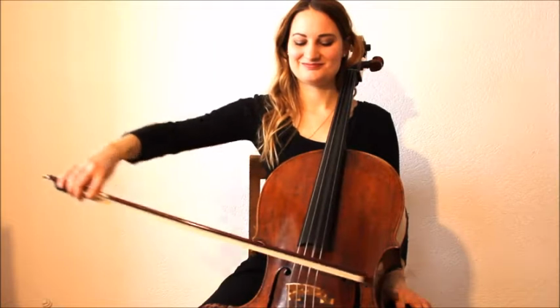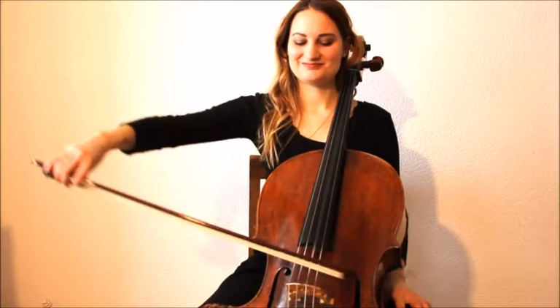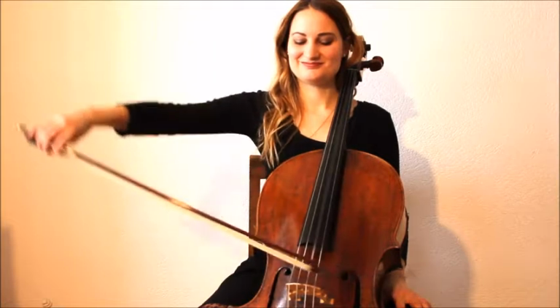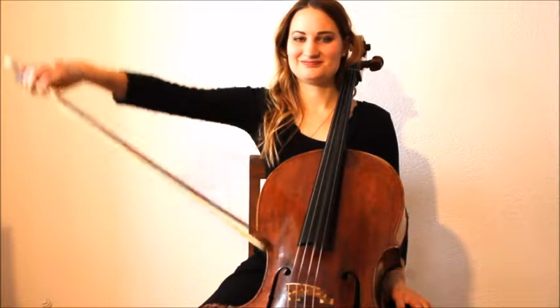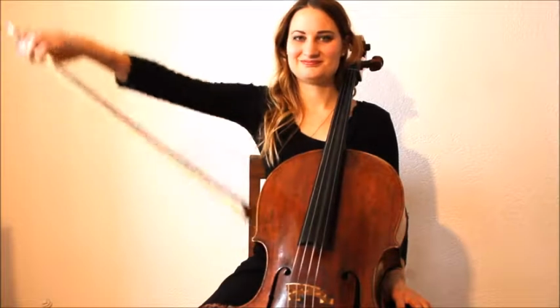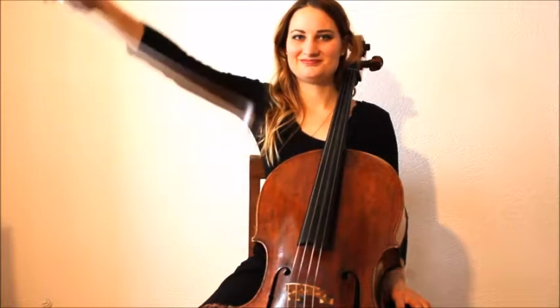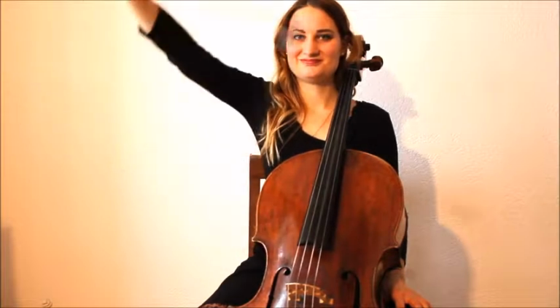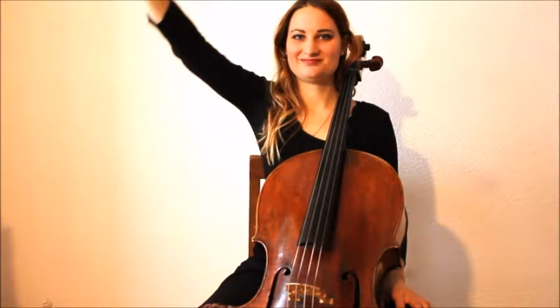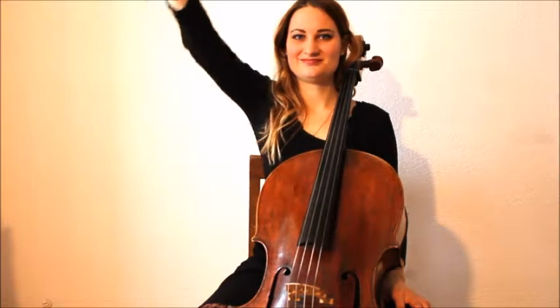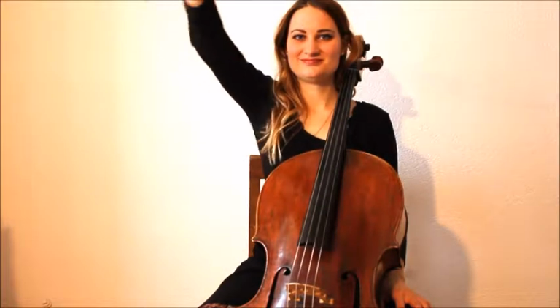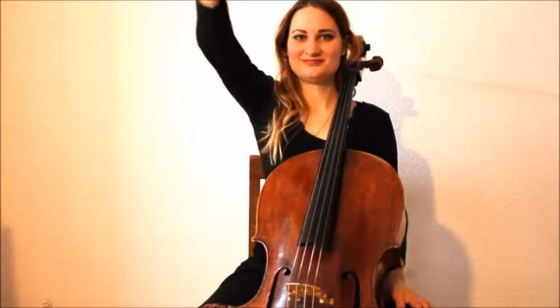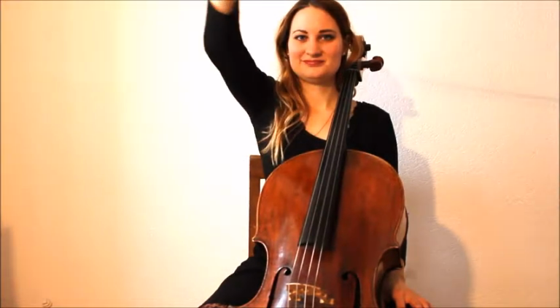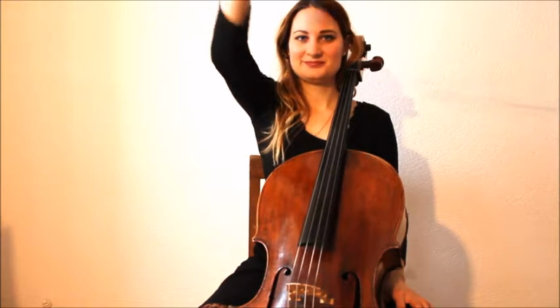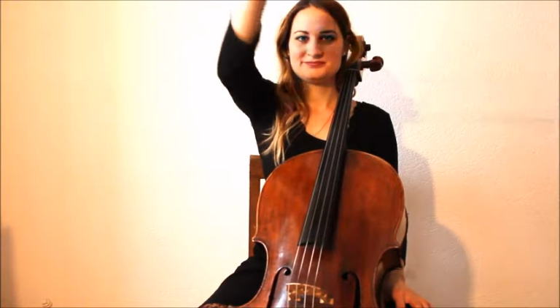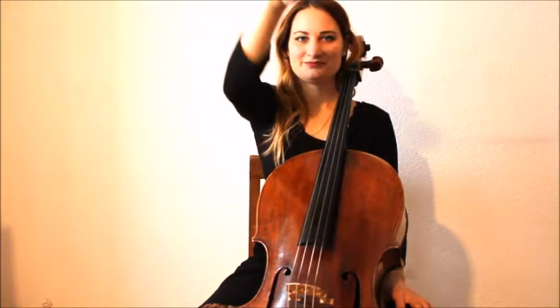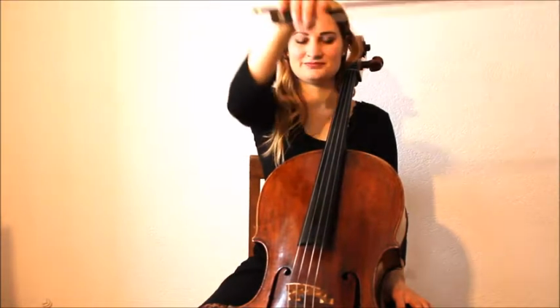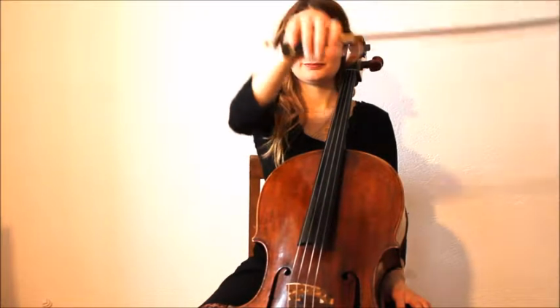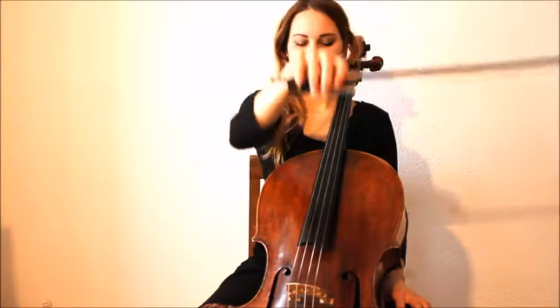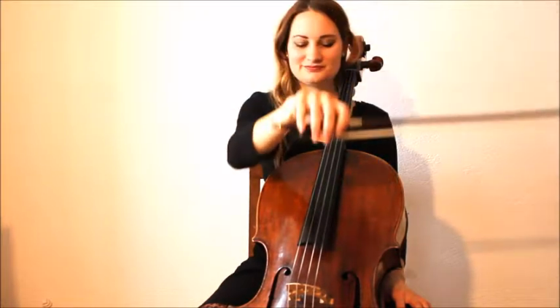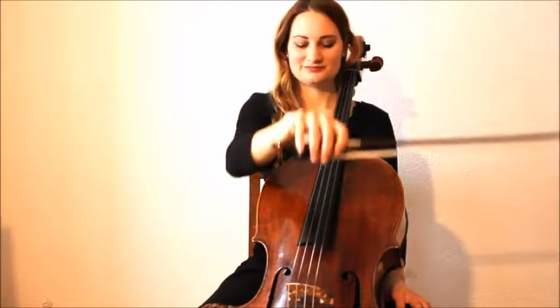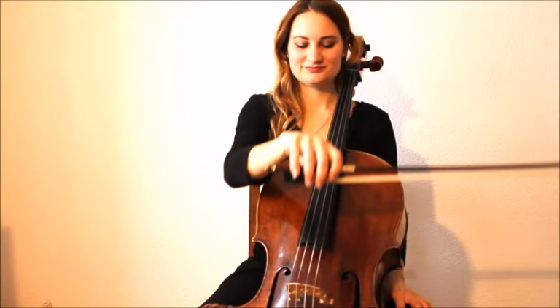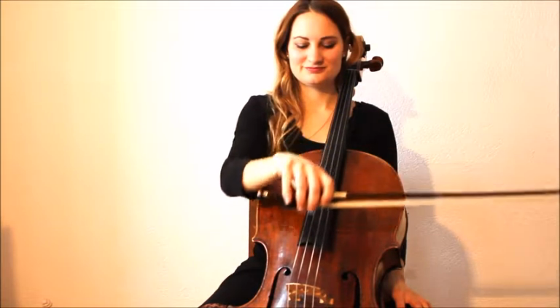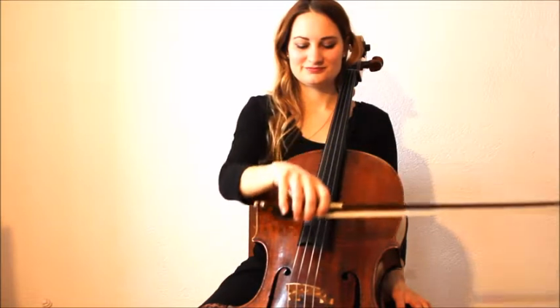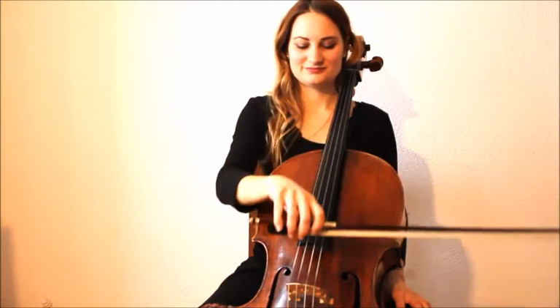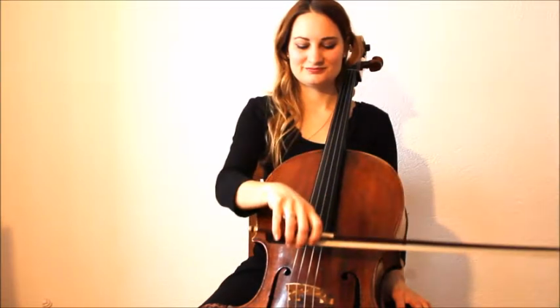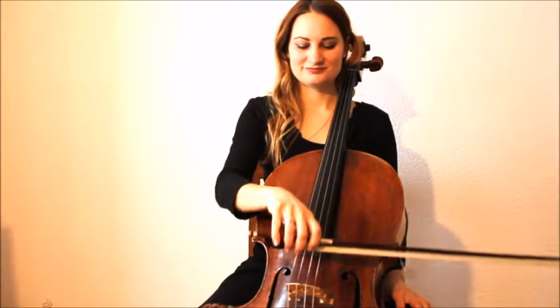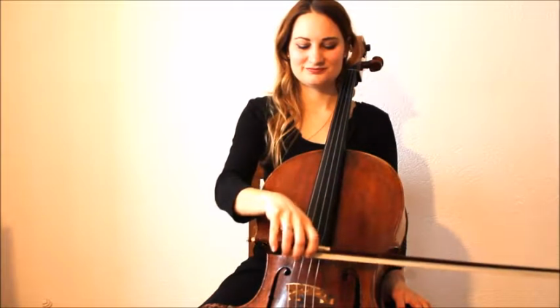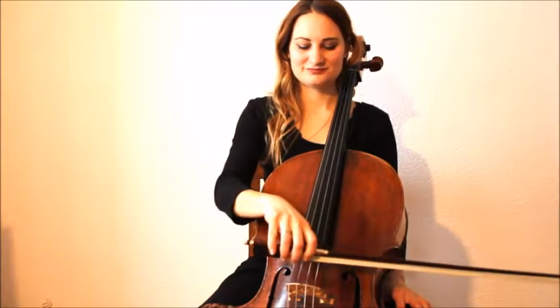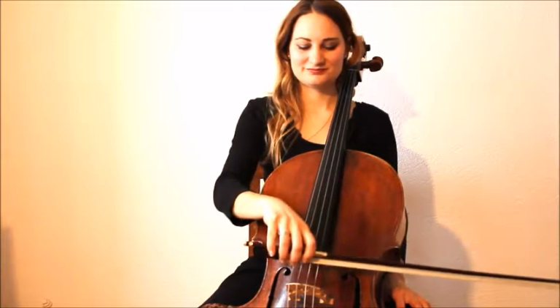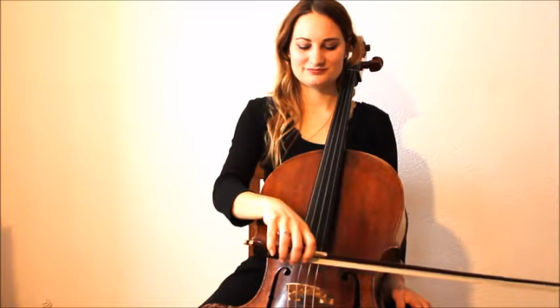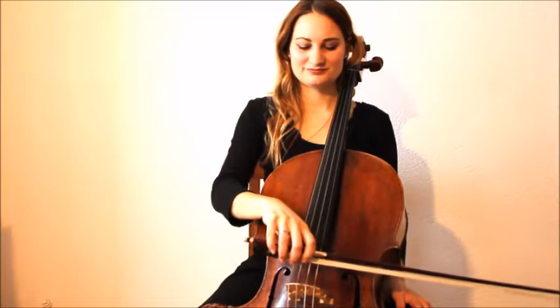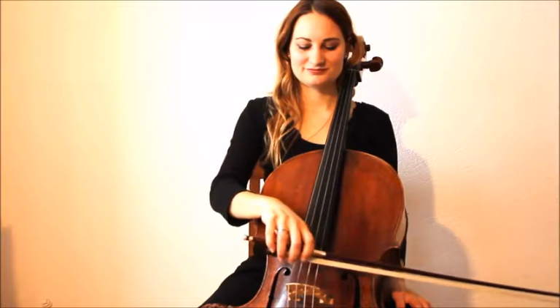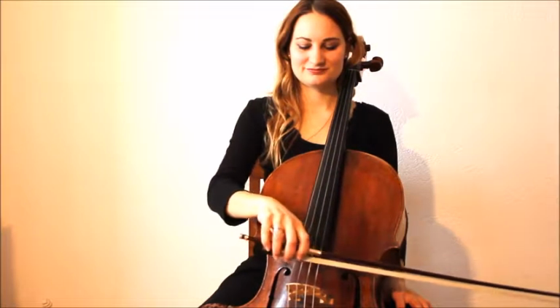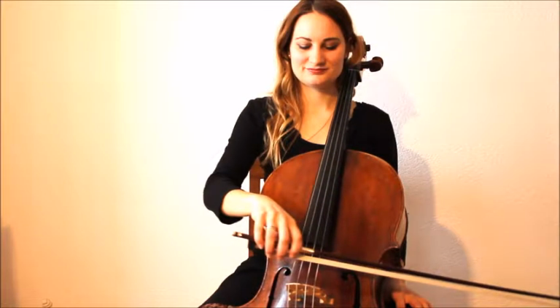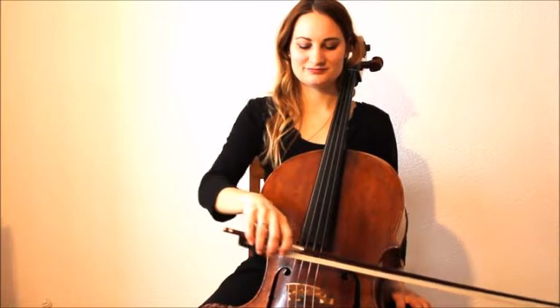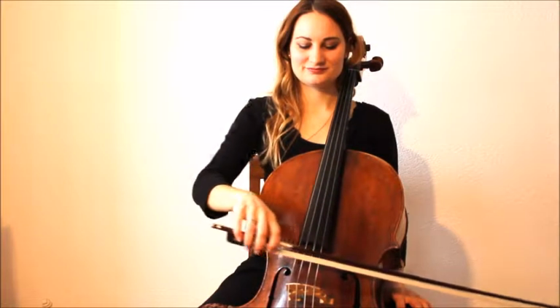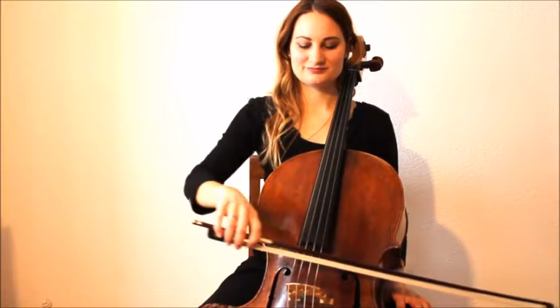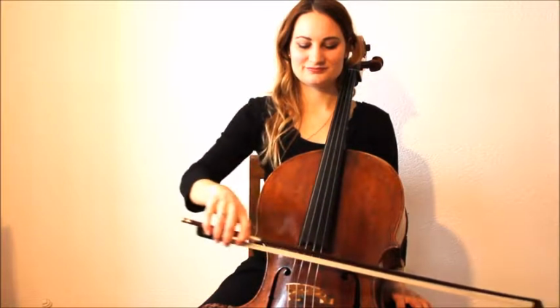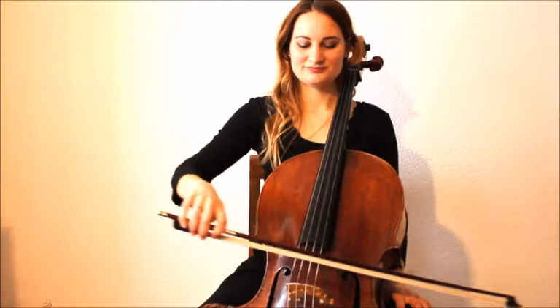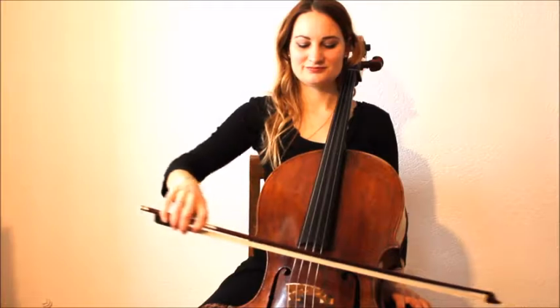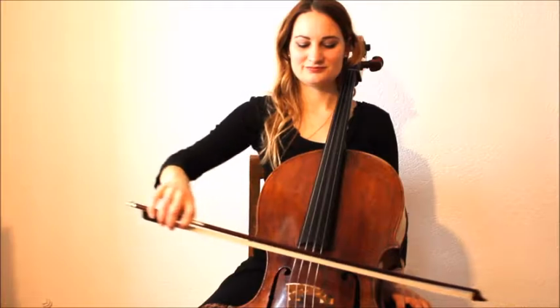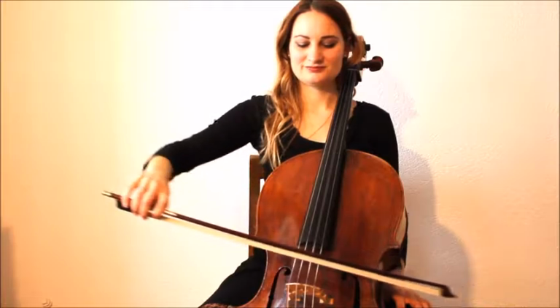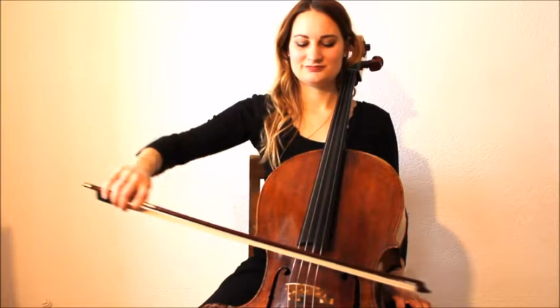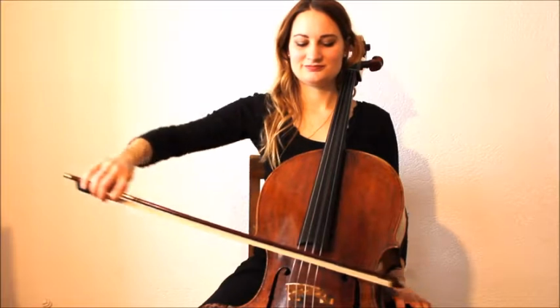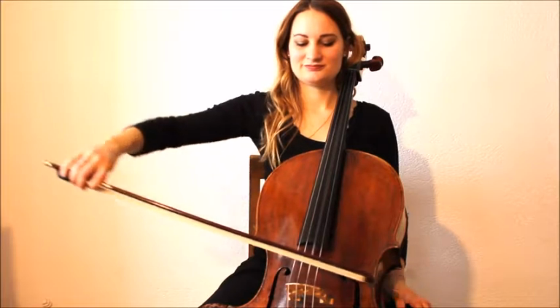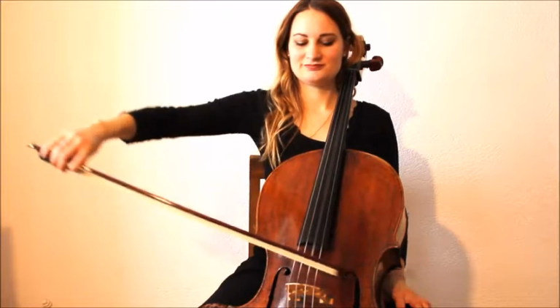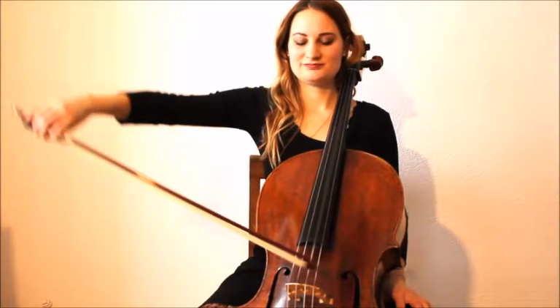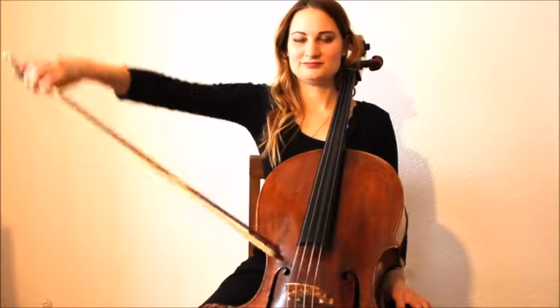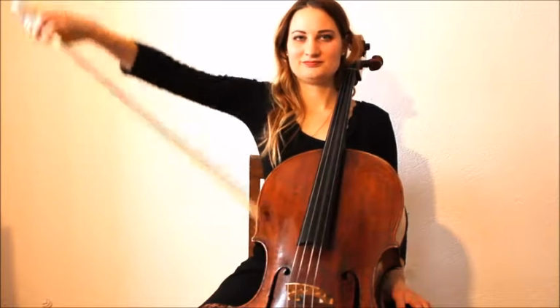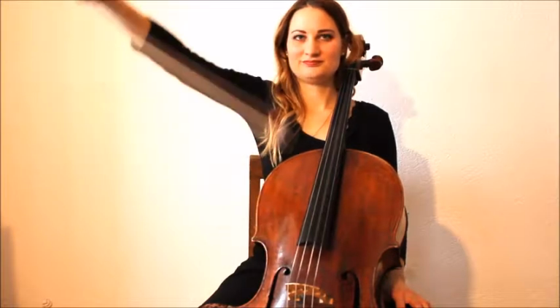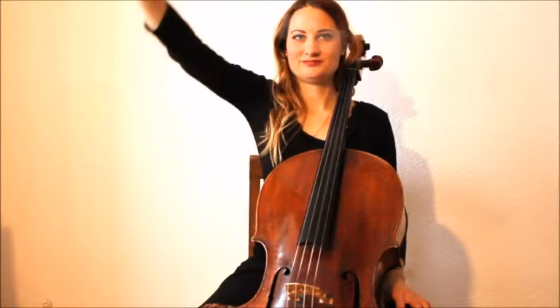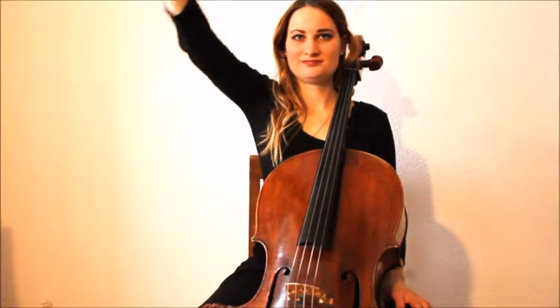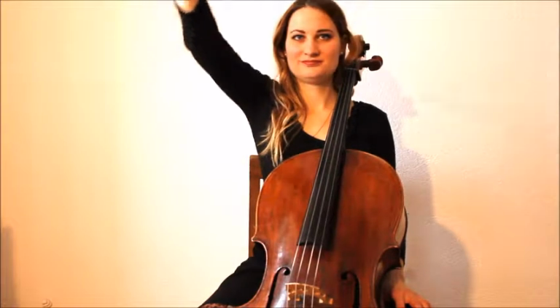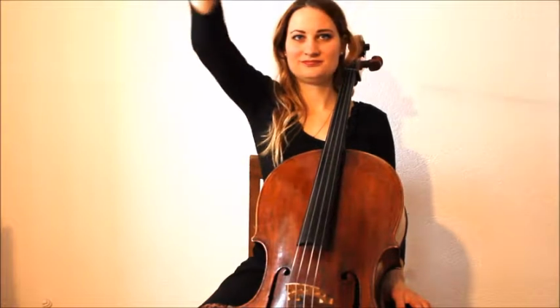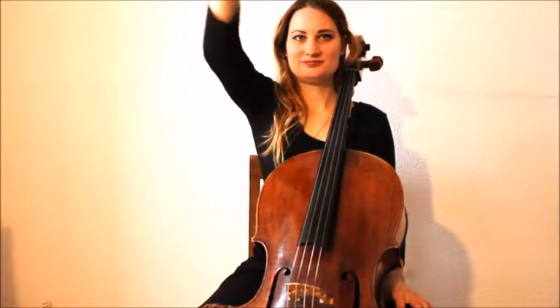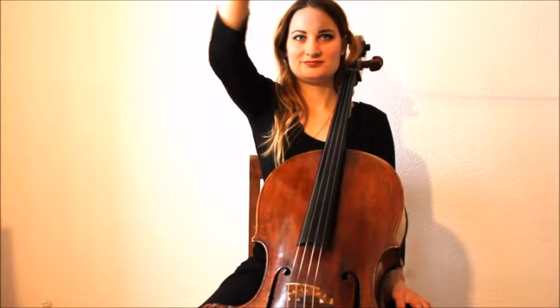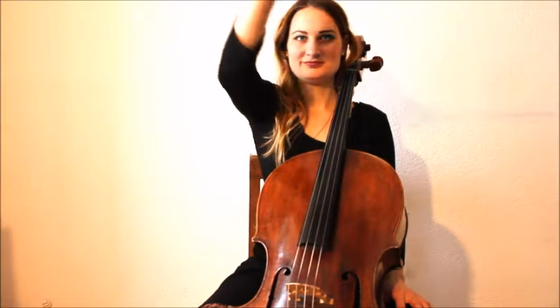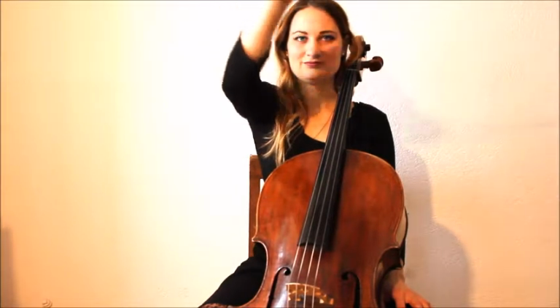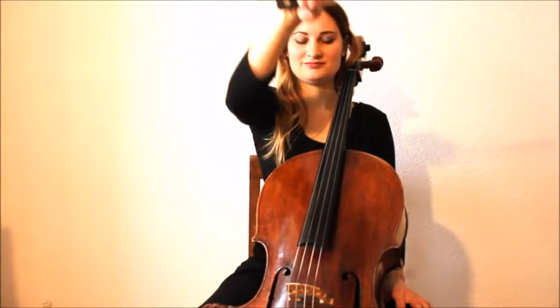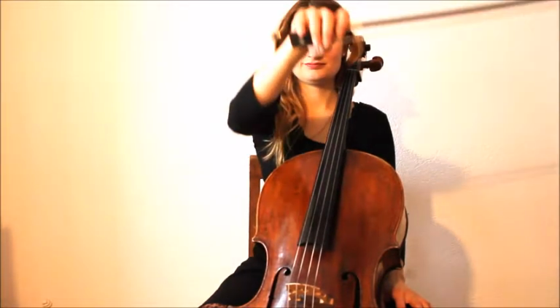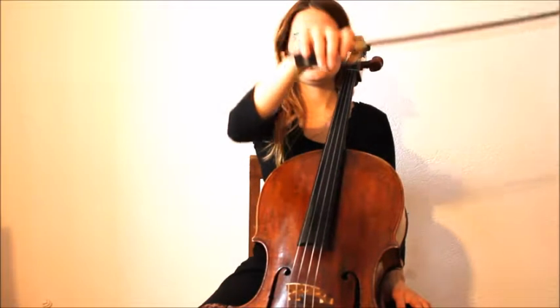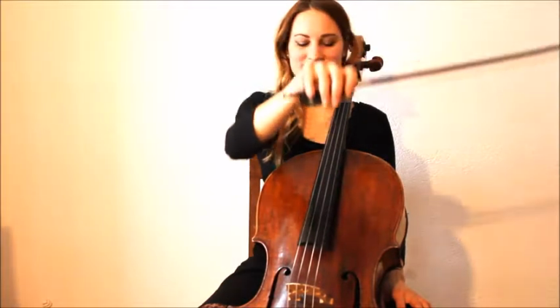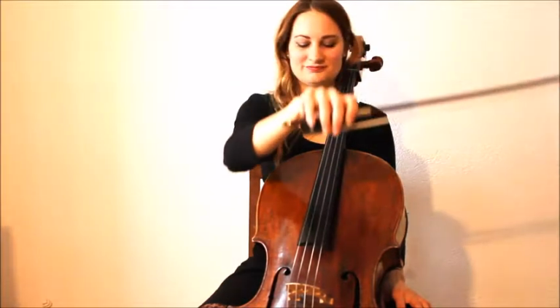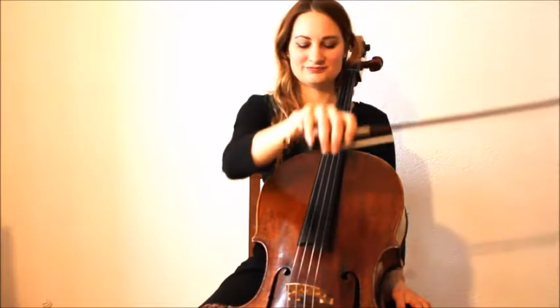We start playing. We go flat on and down, three times.